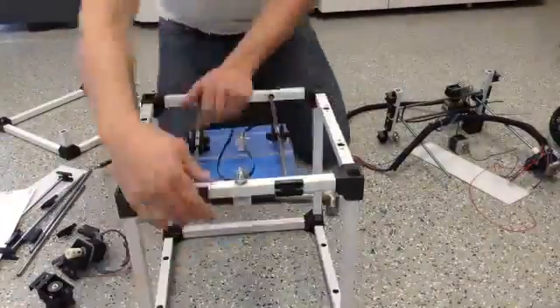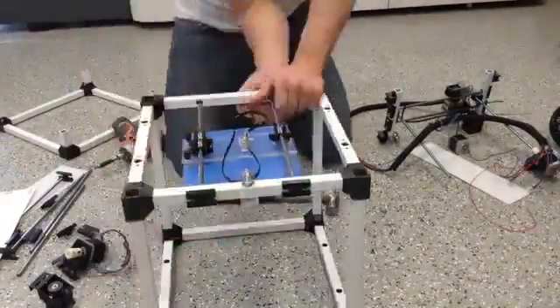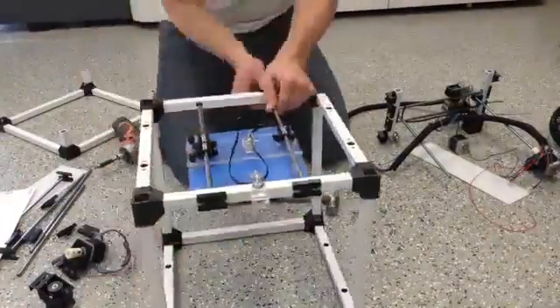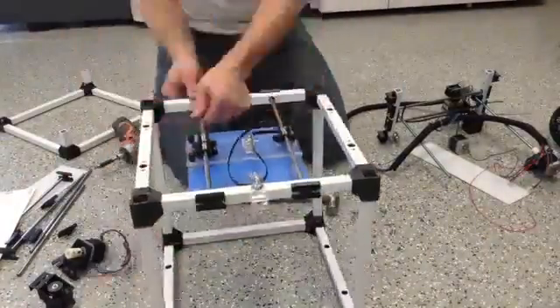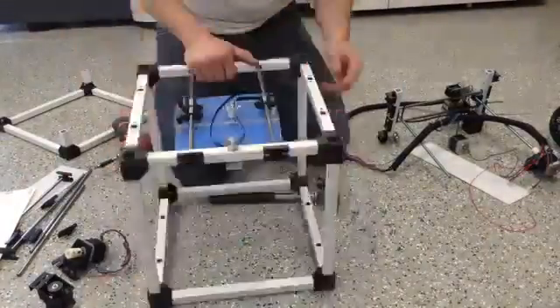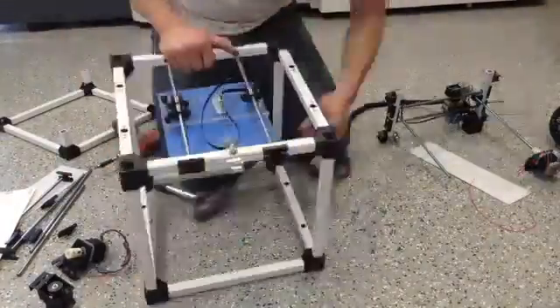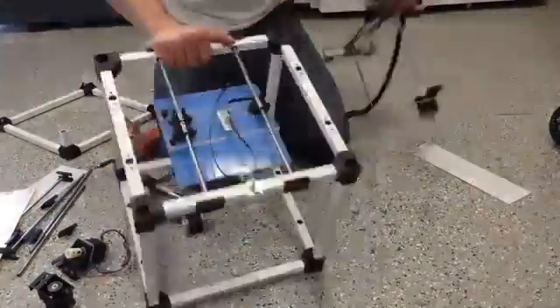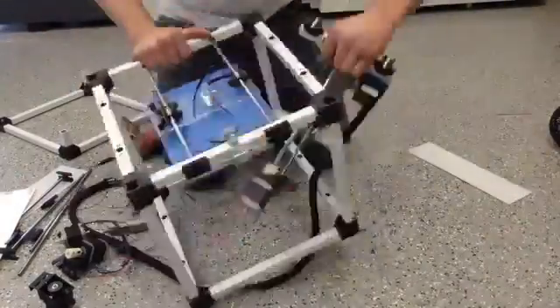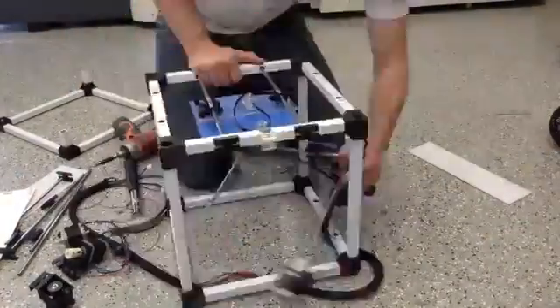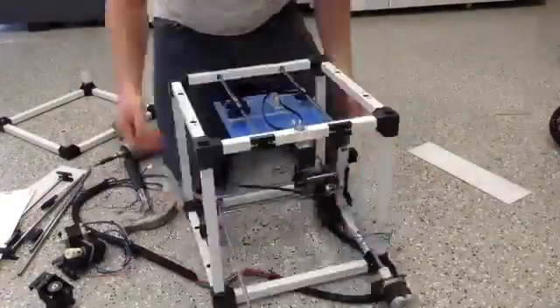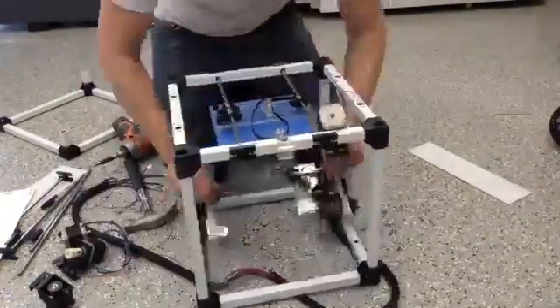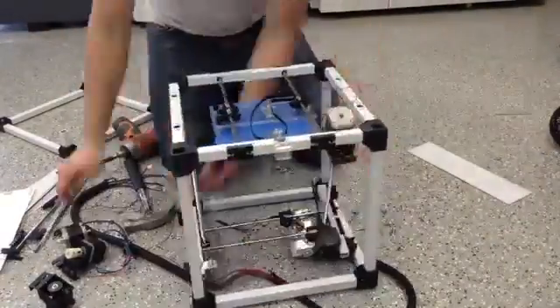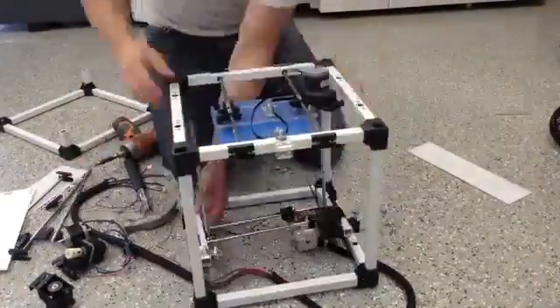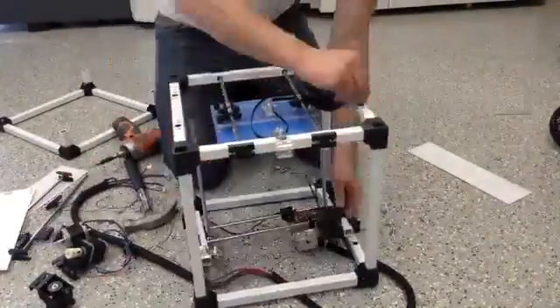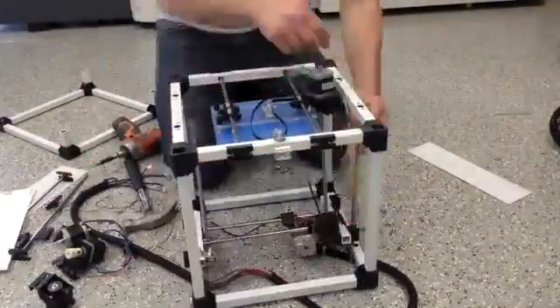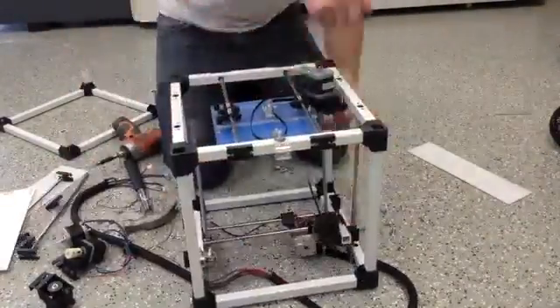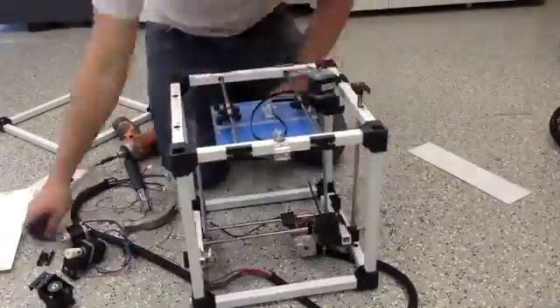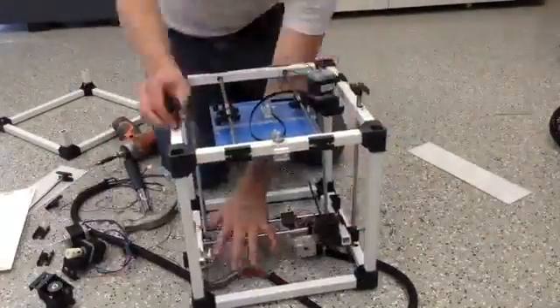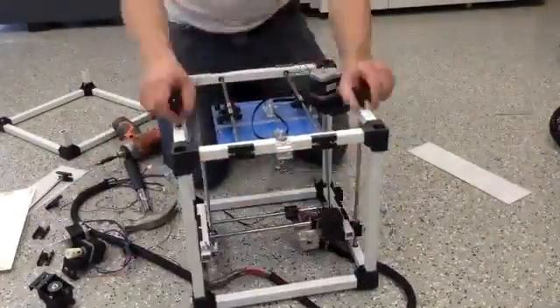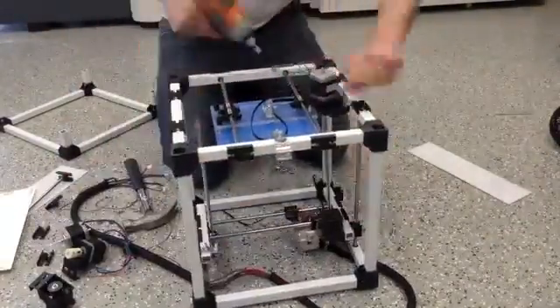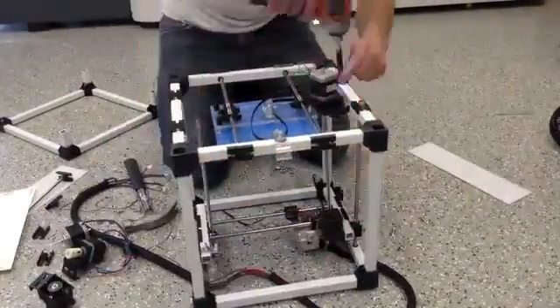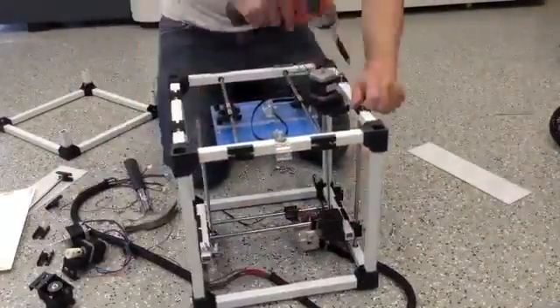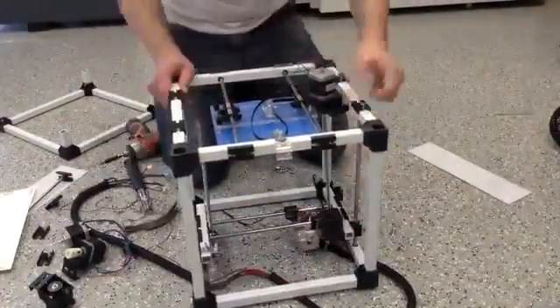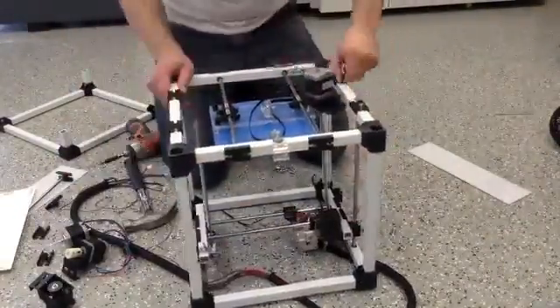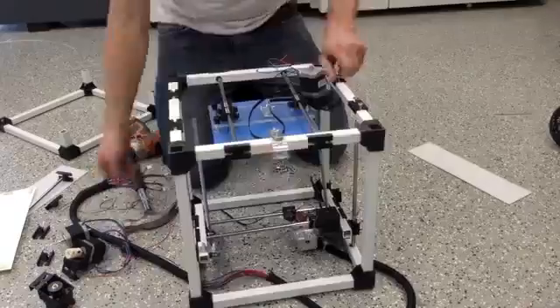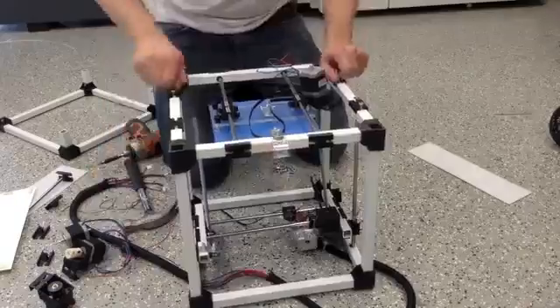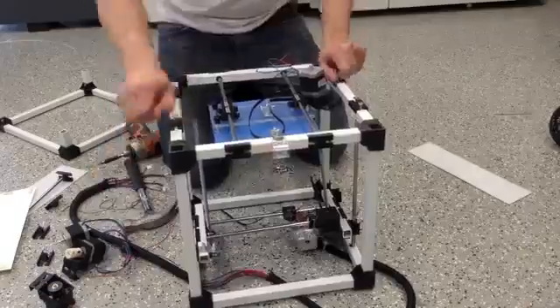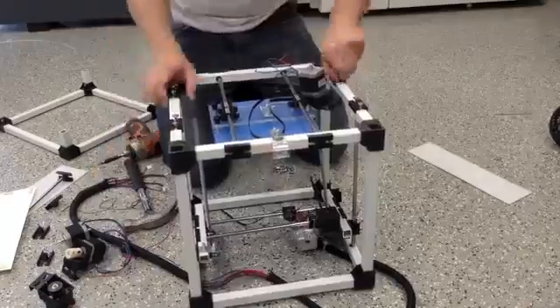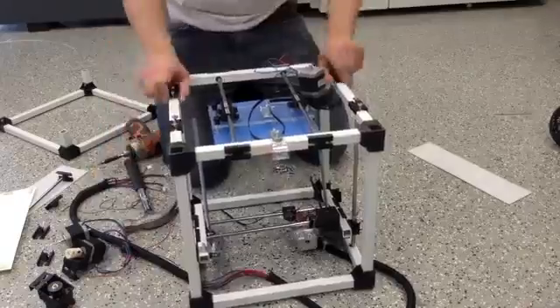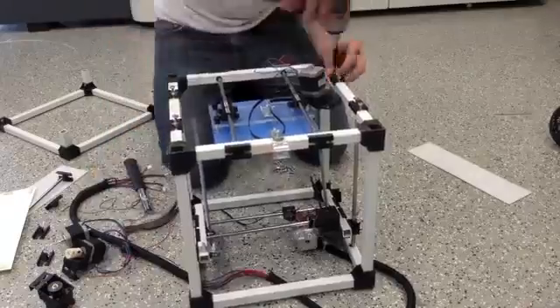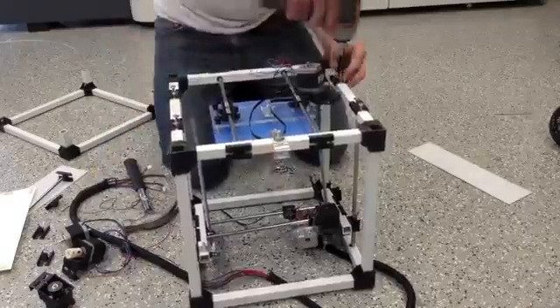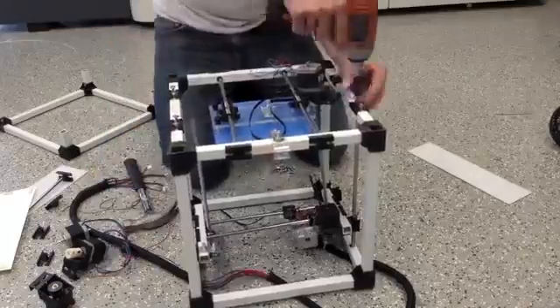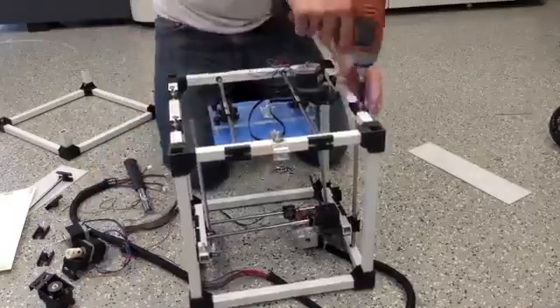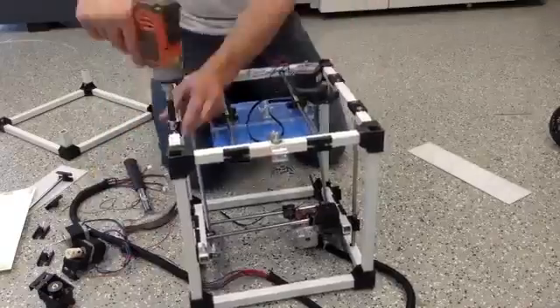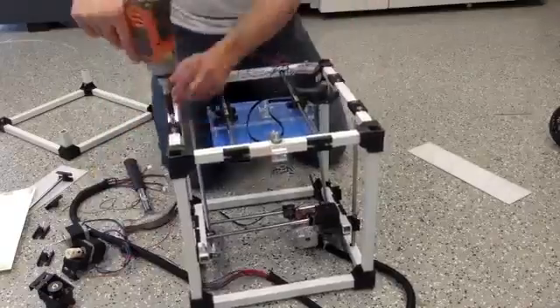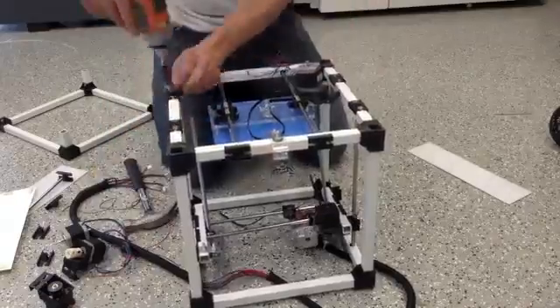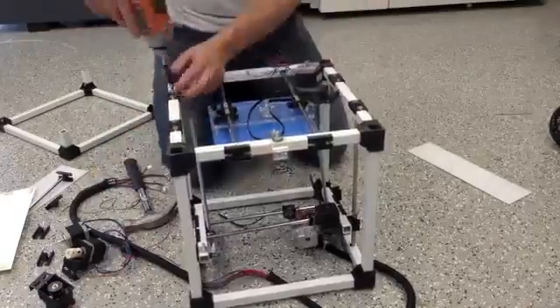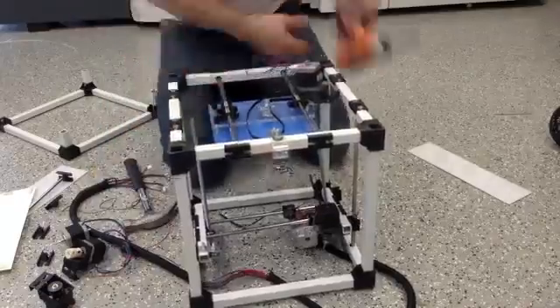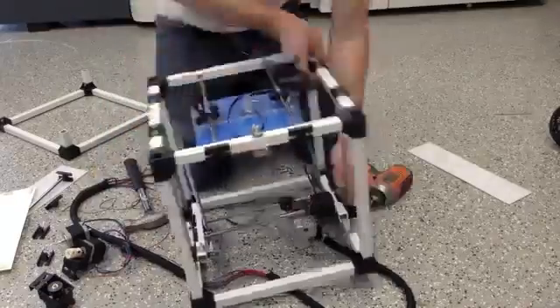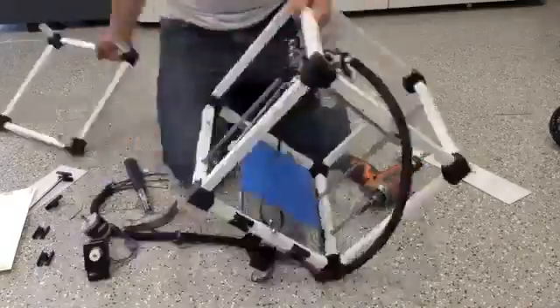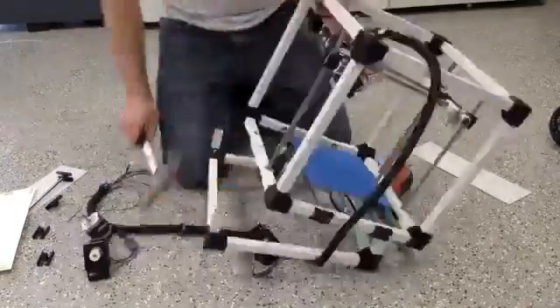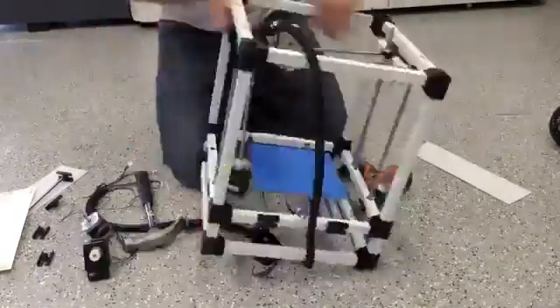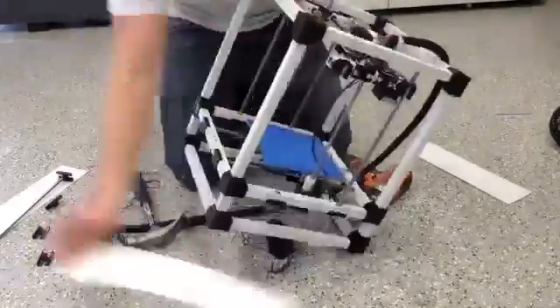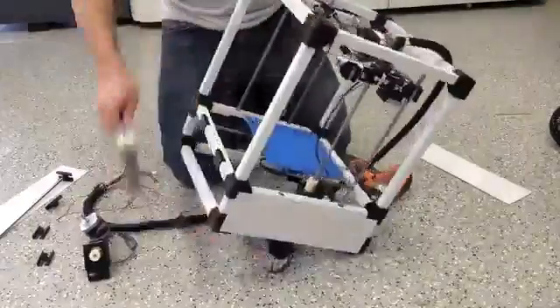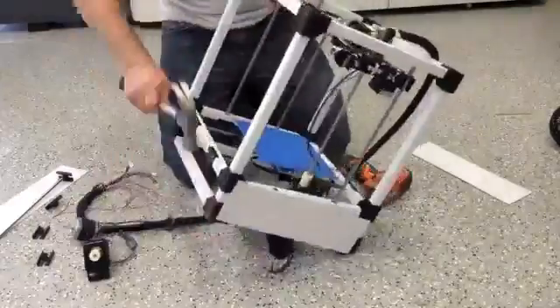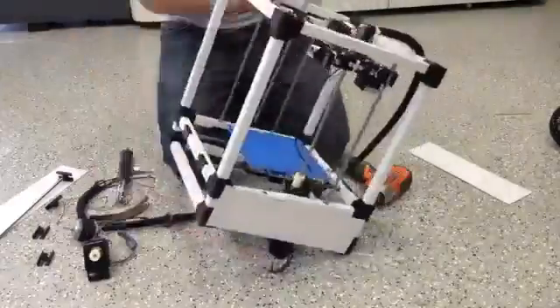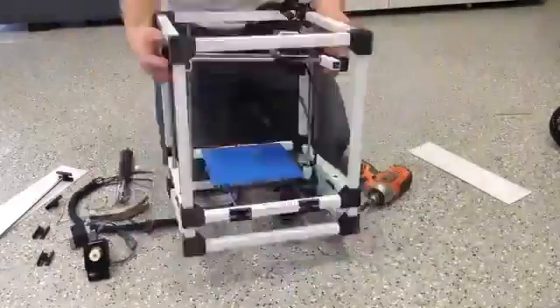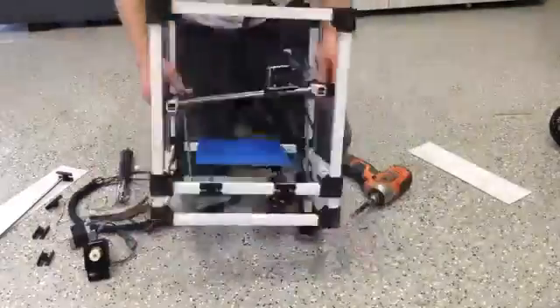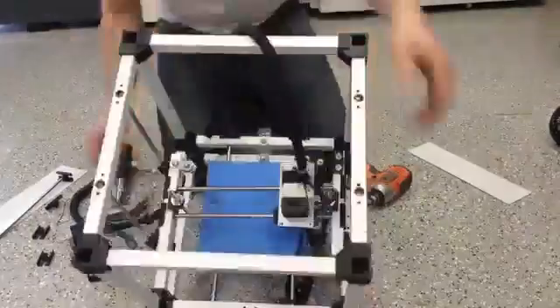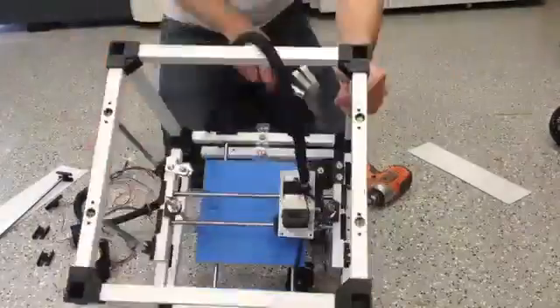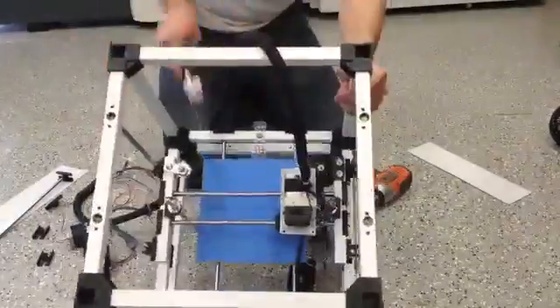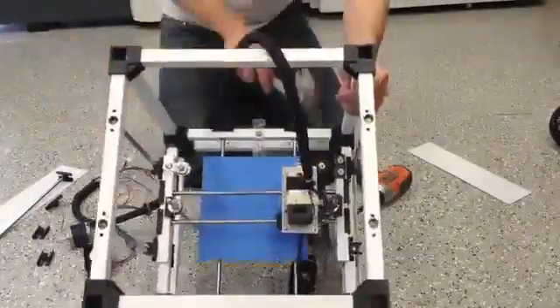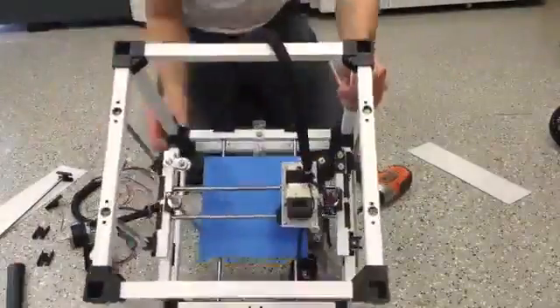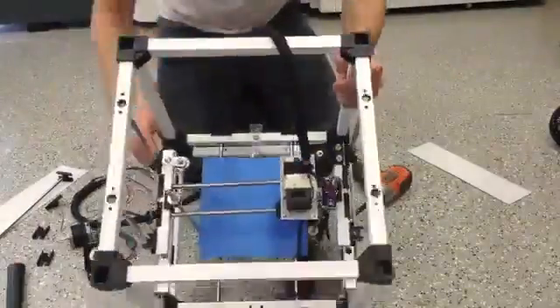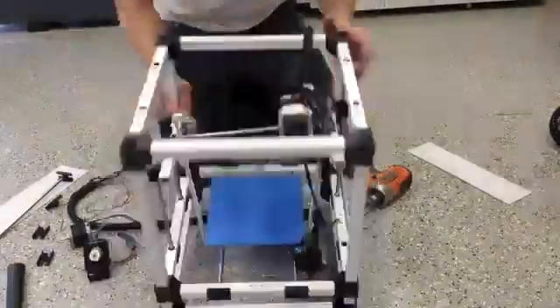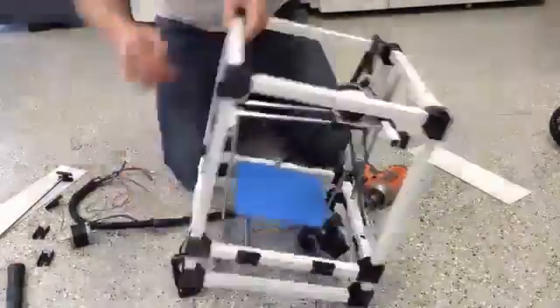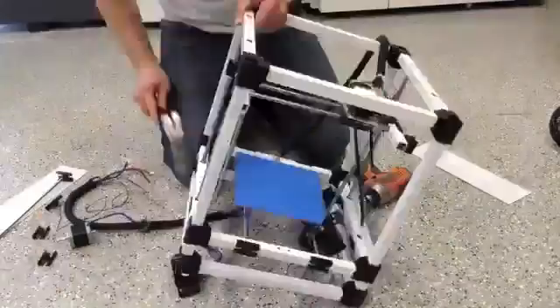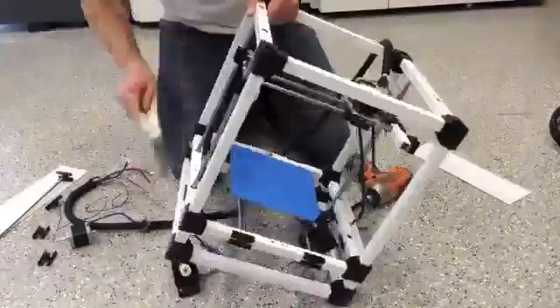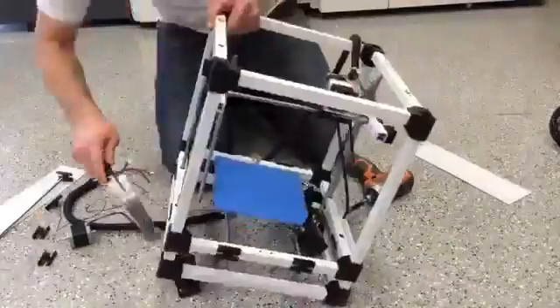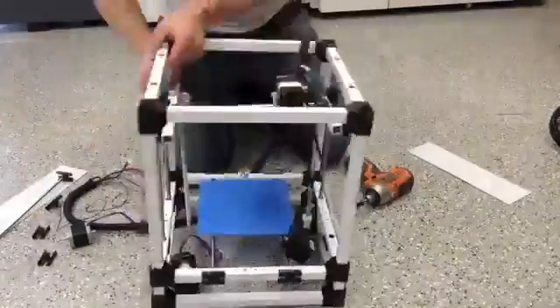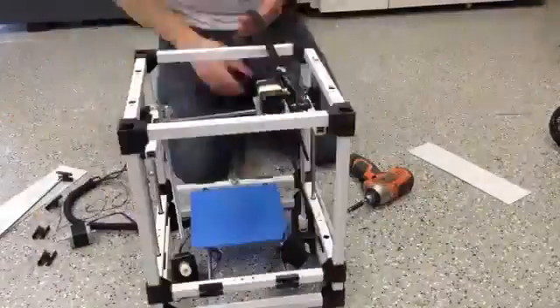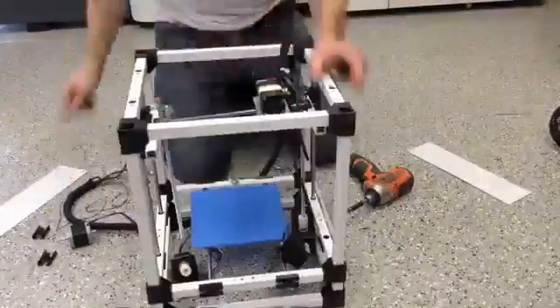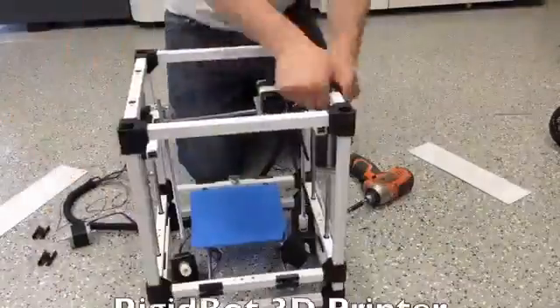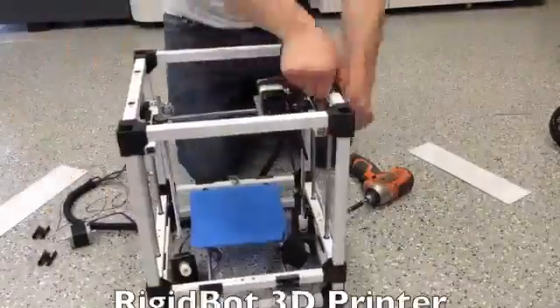Your pledge will help us get the RigidBot into production and into your hands. Thanks for watching and for your continued support.